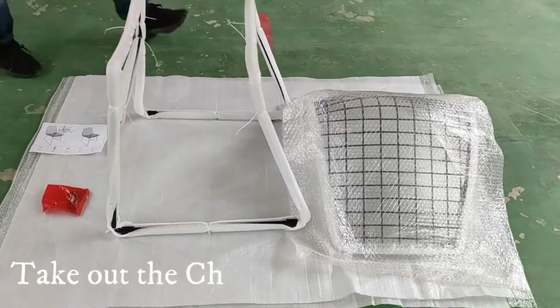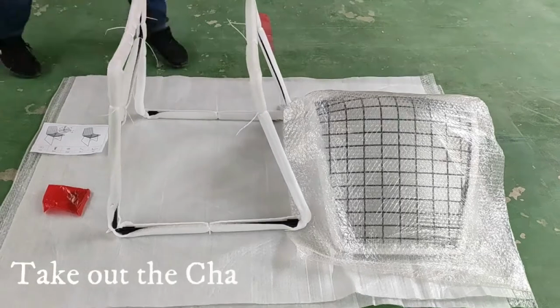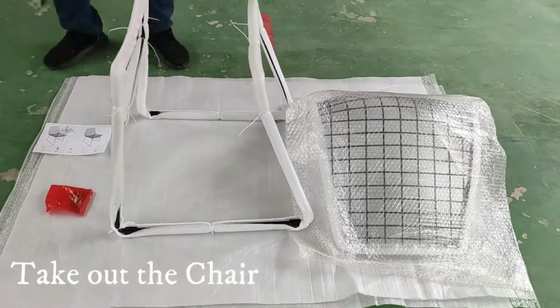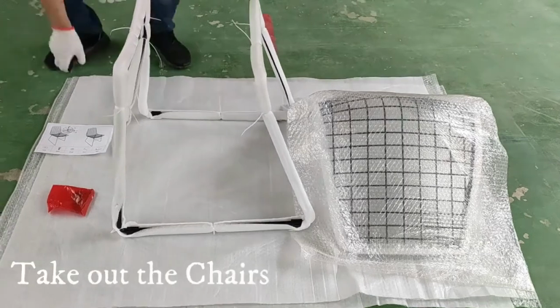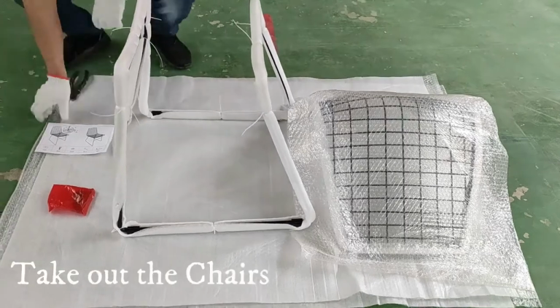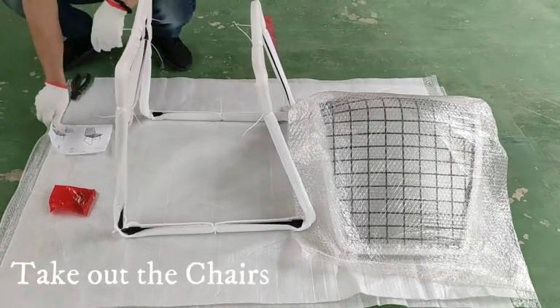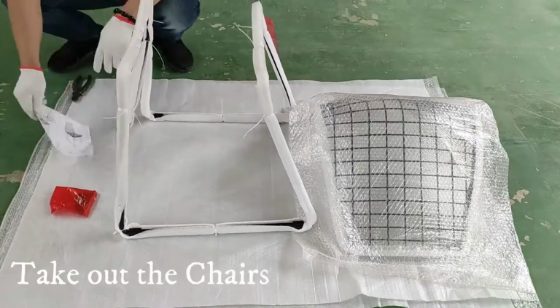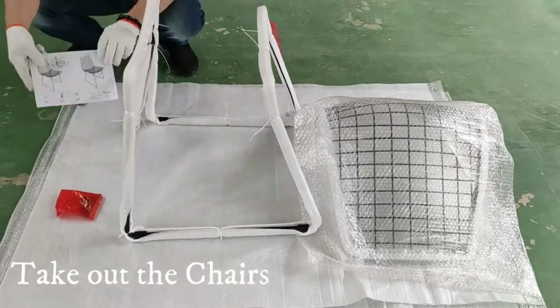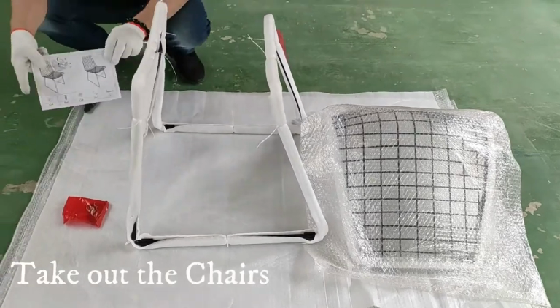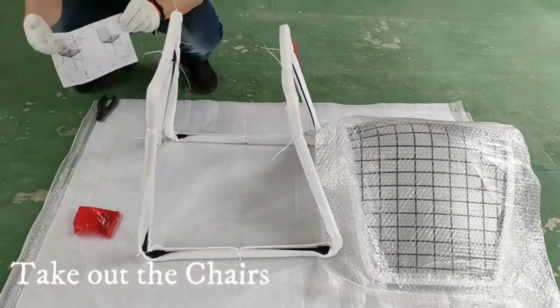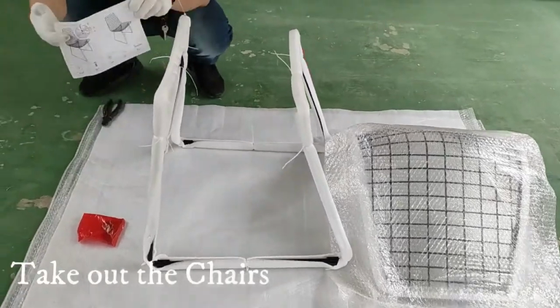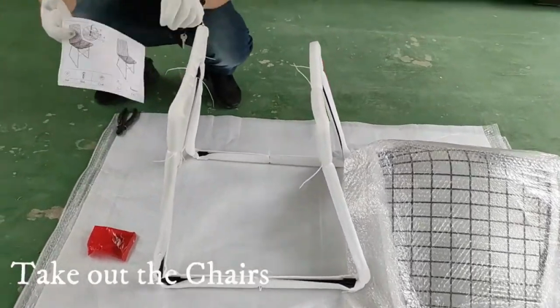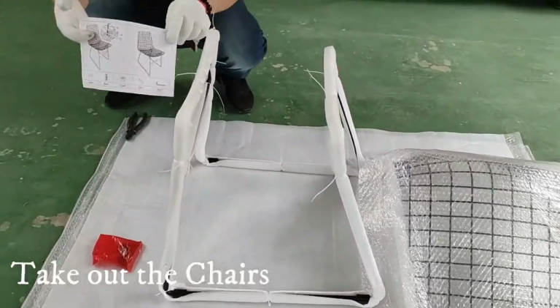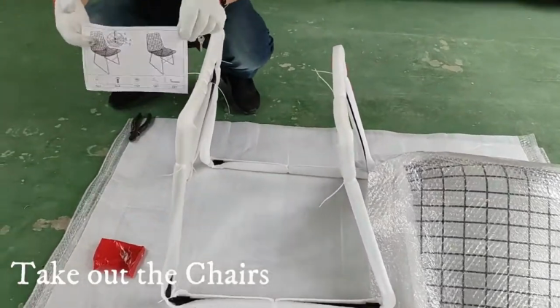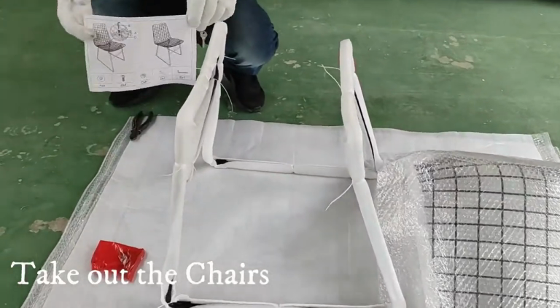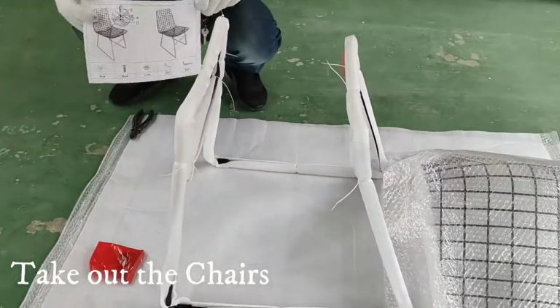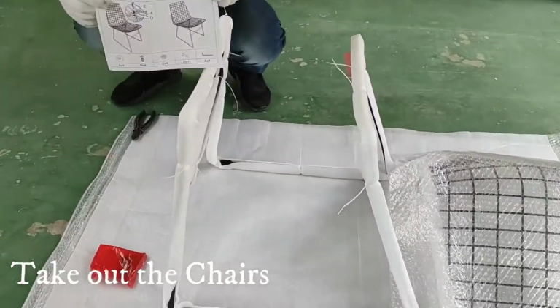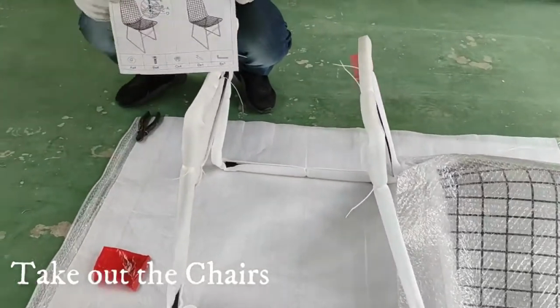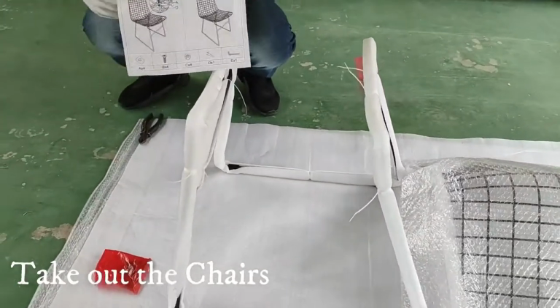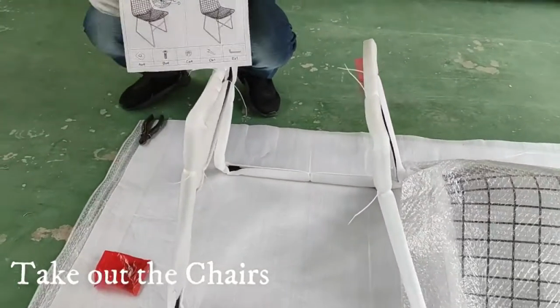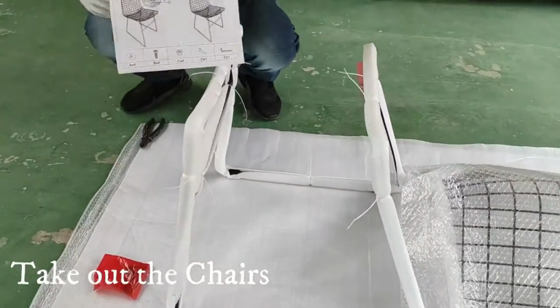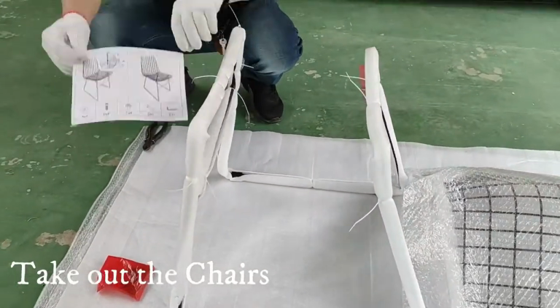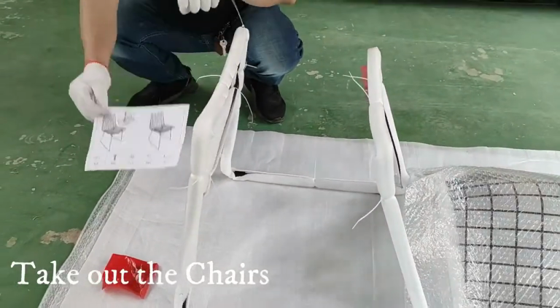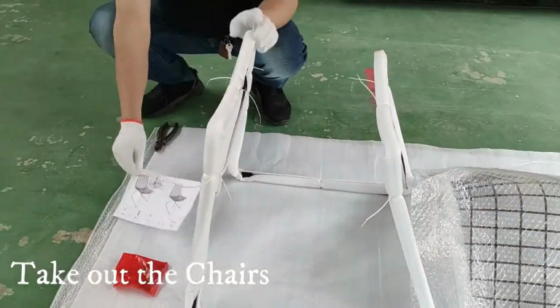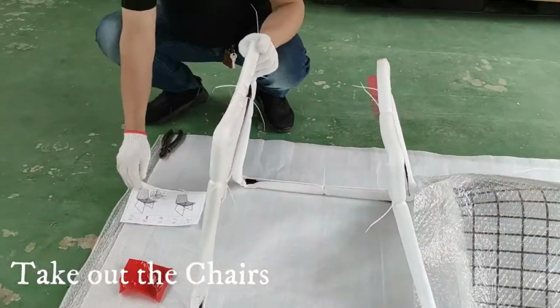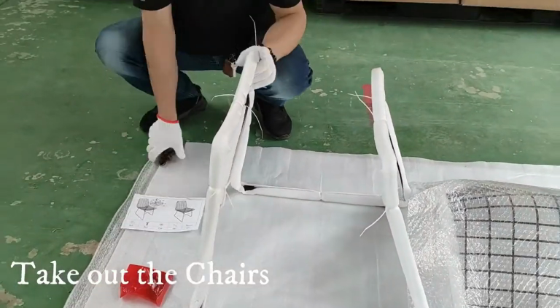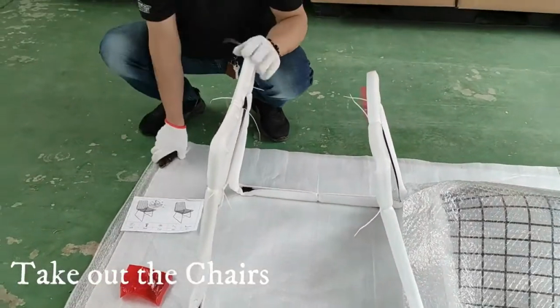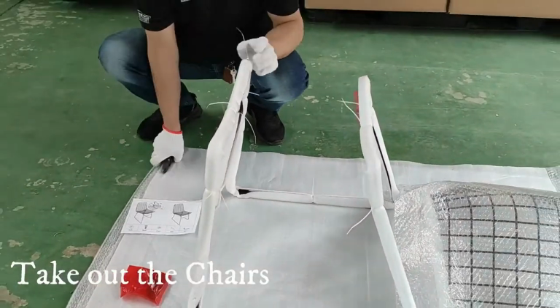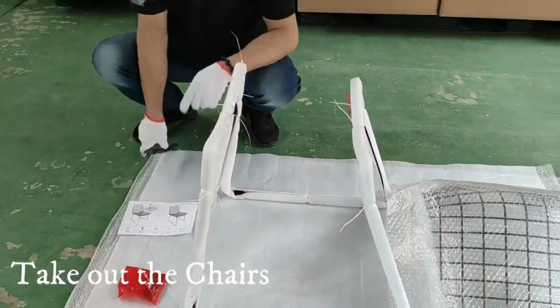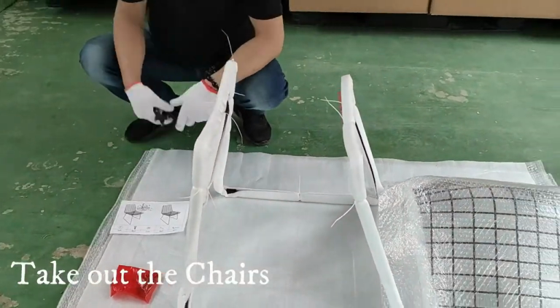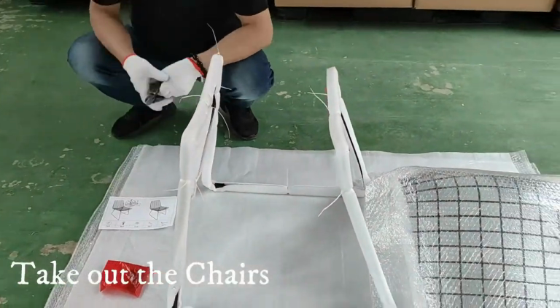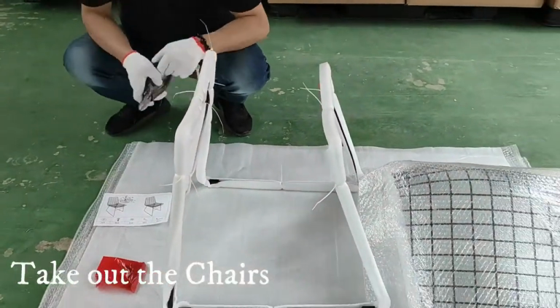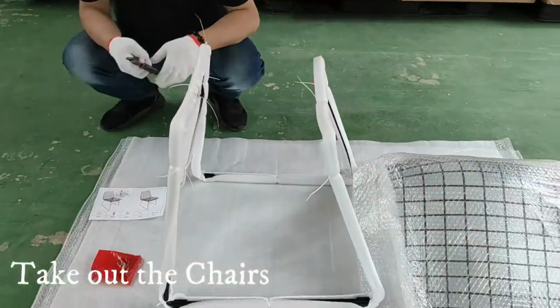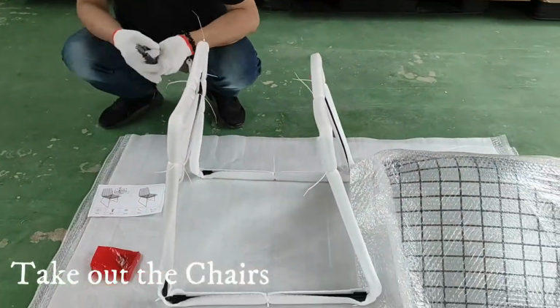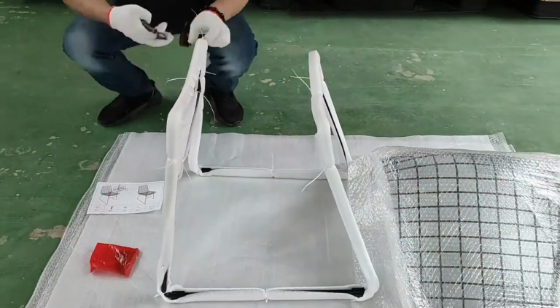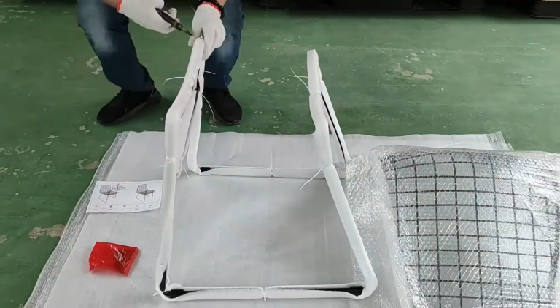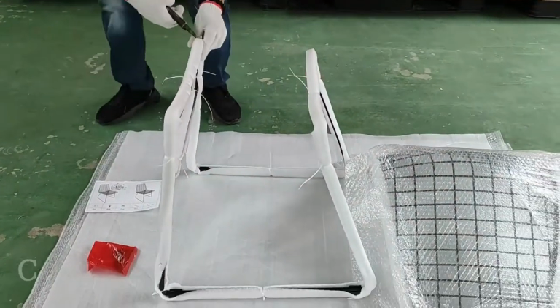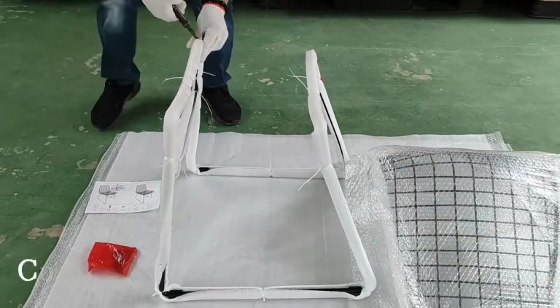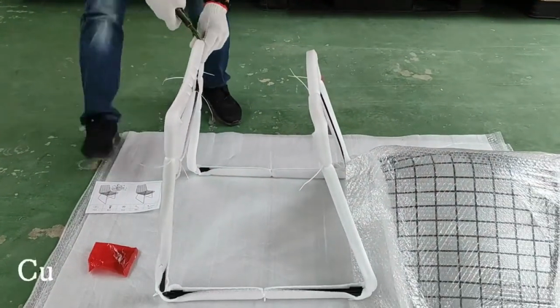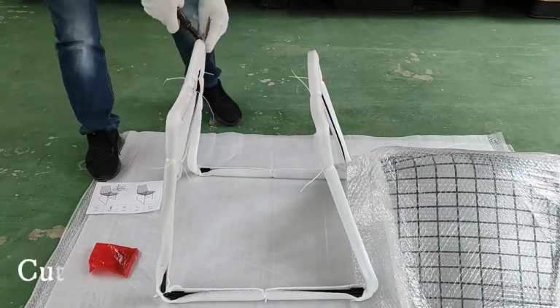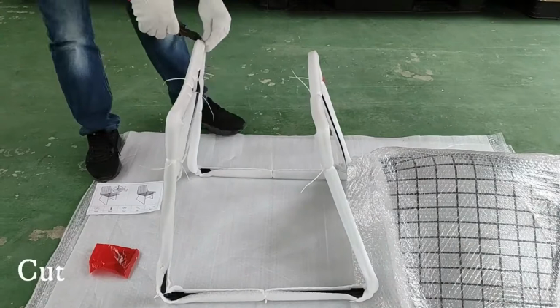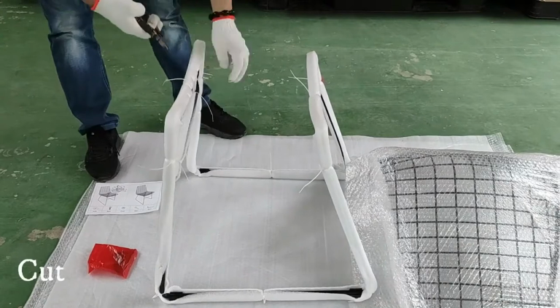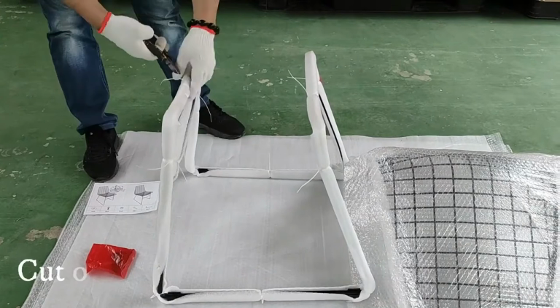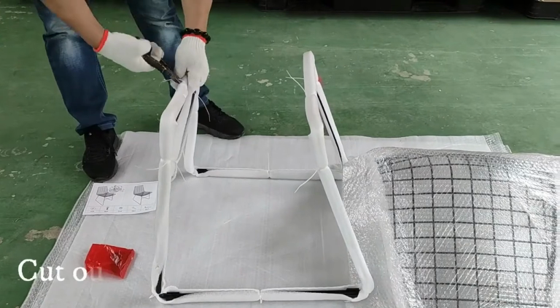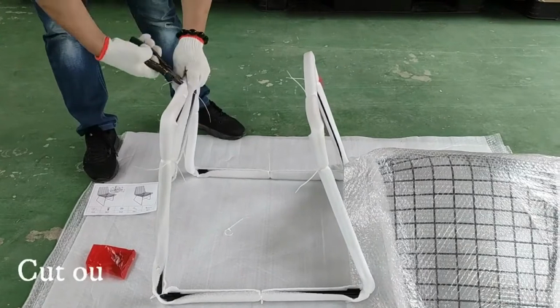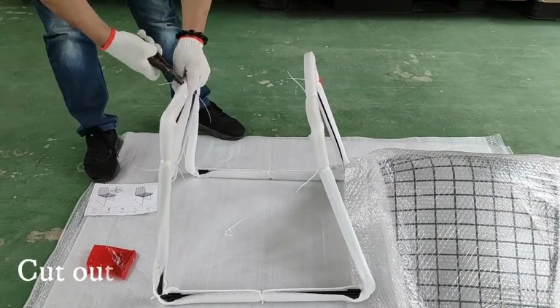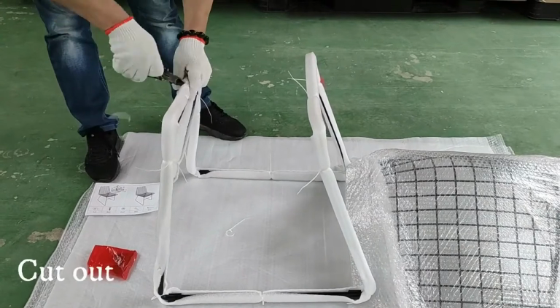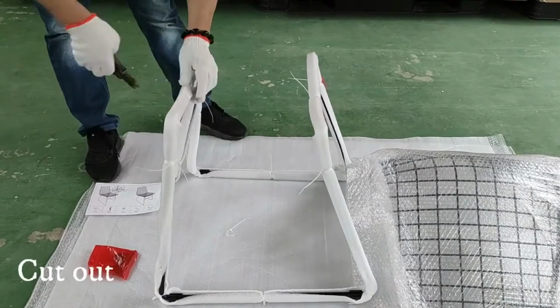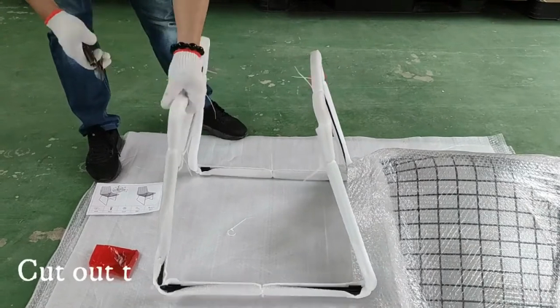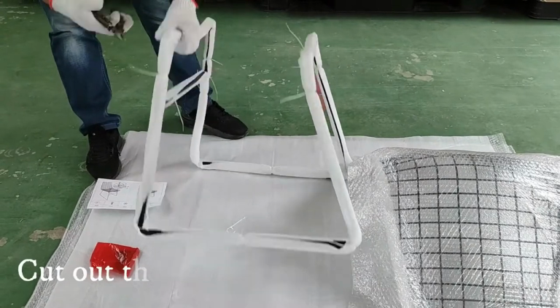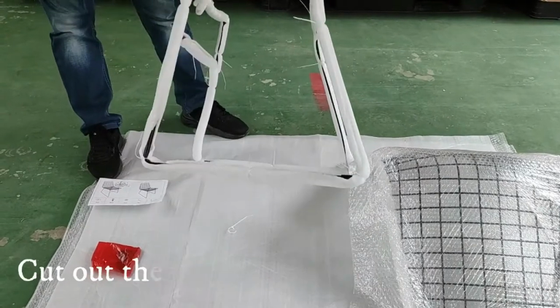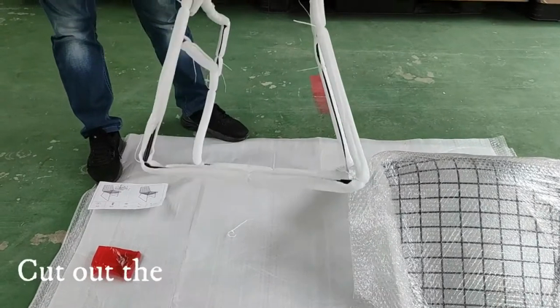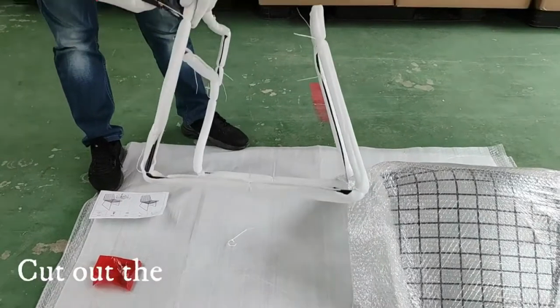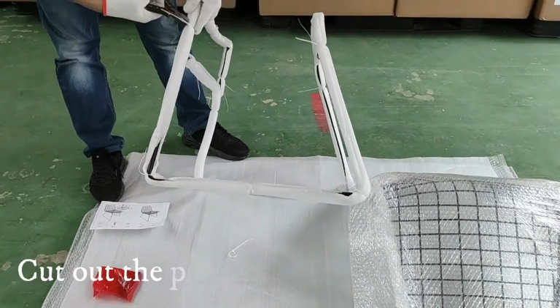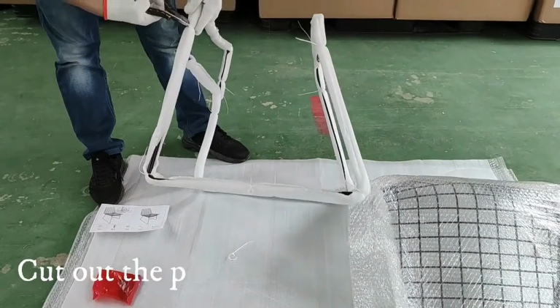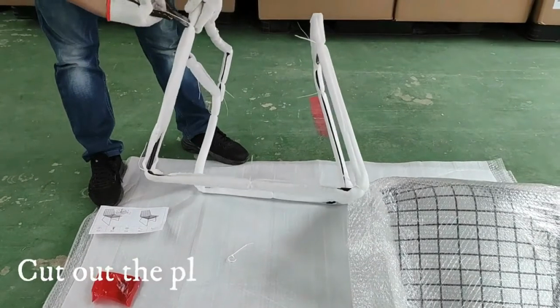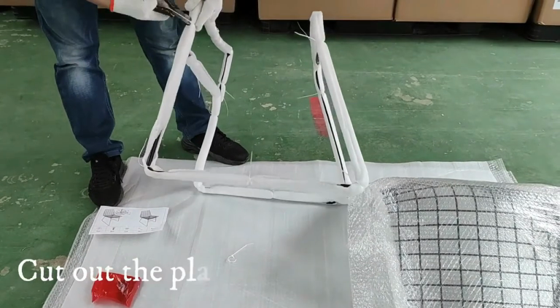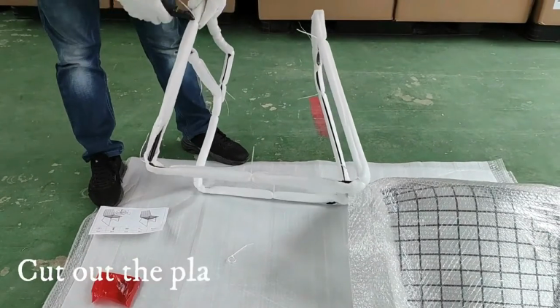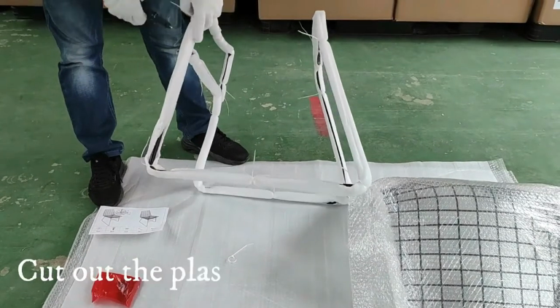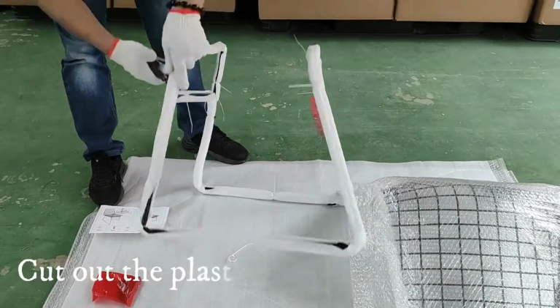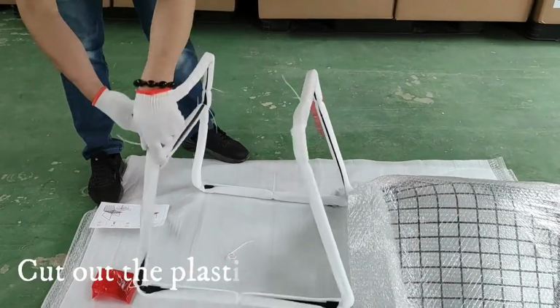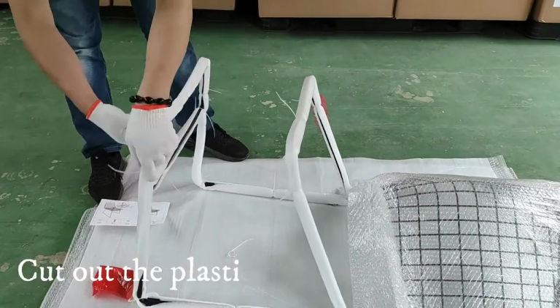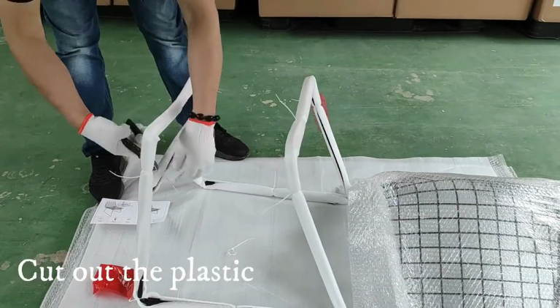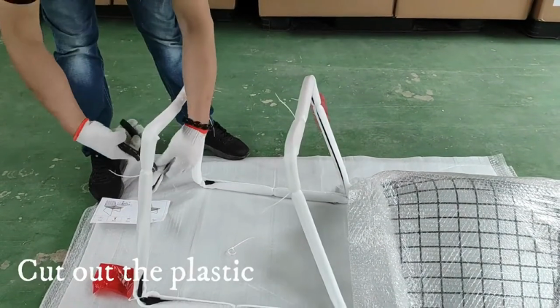Take out the chairs and lay them out. Cut out the plastic tapes.